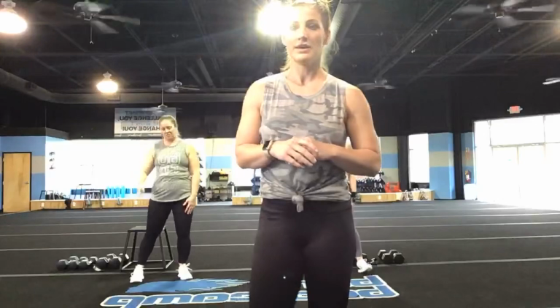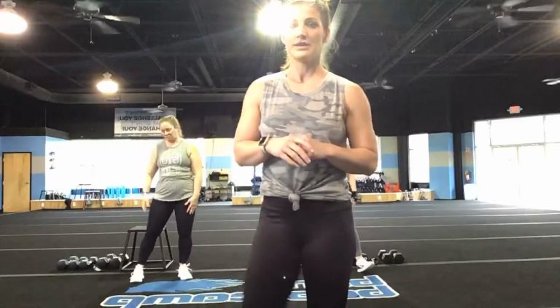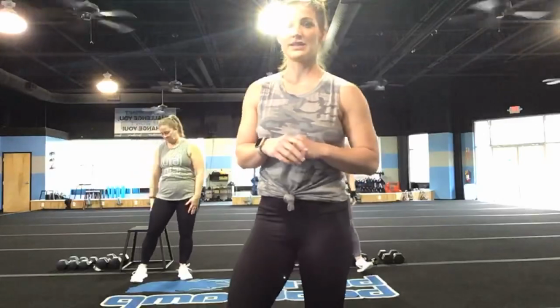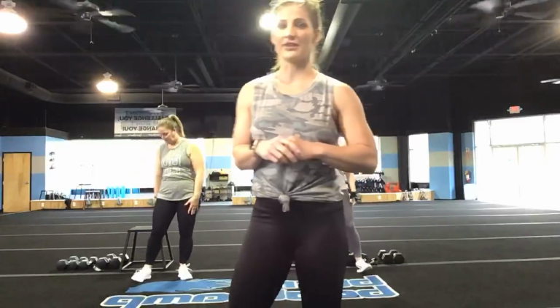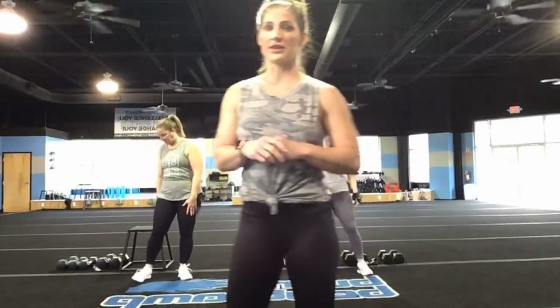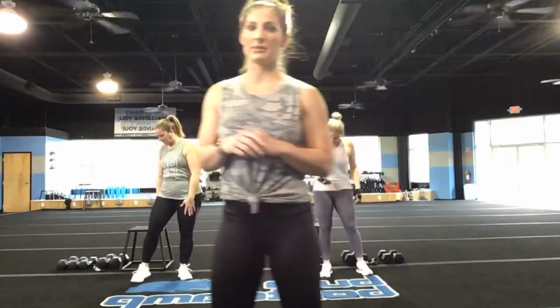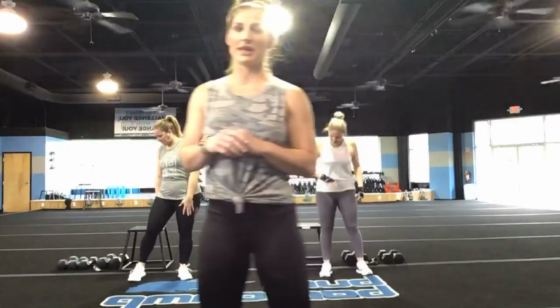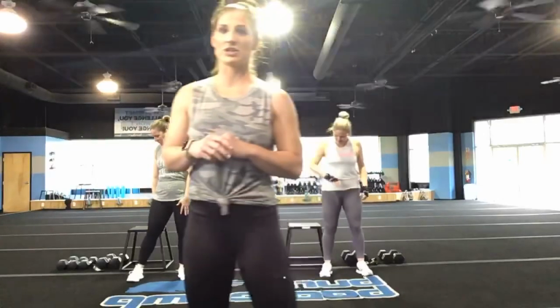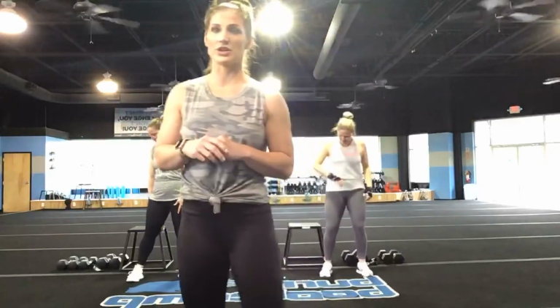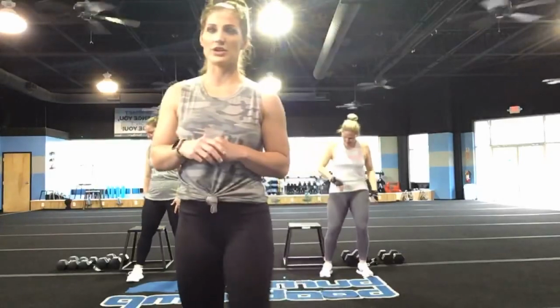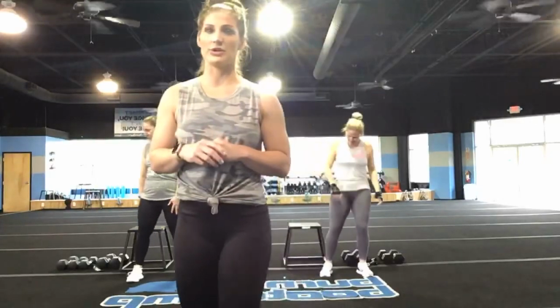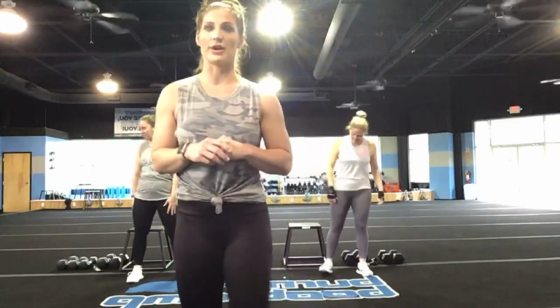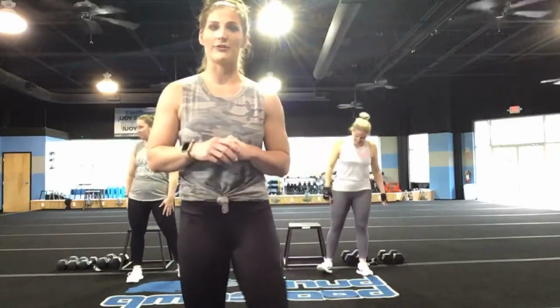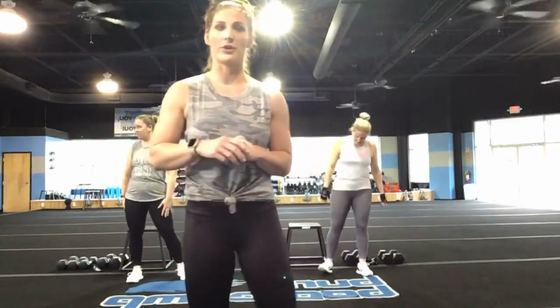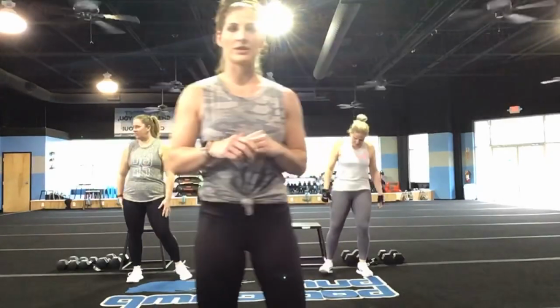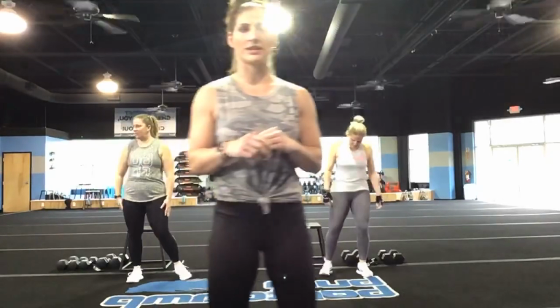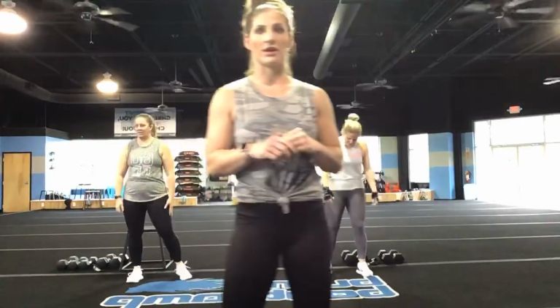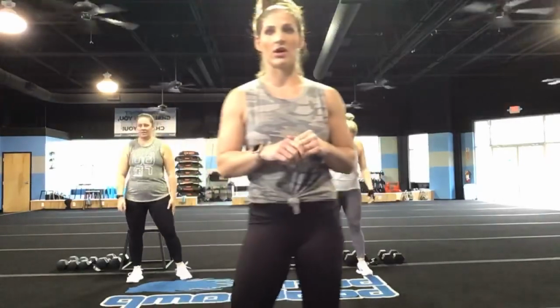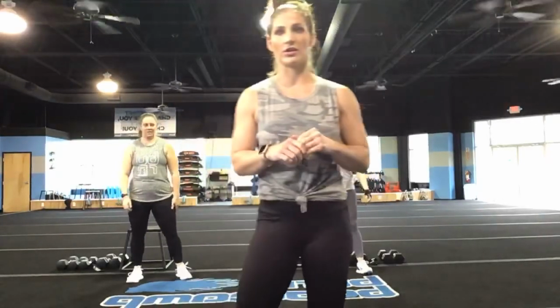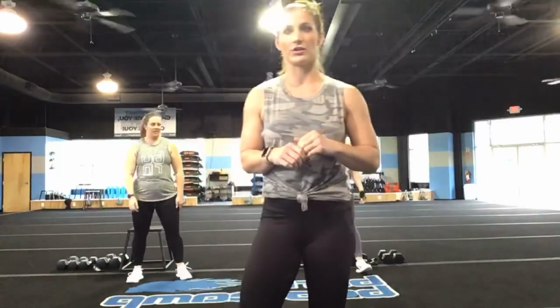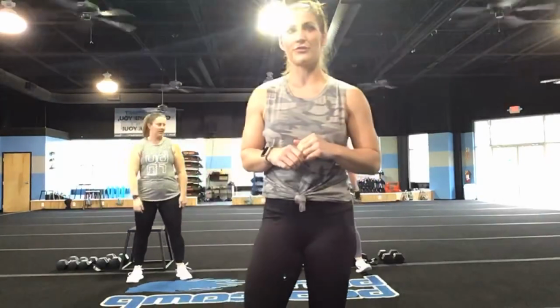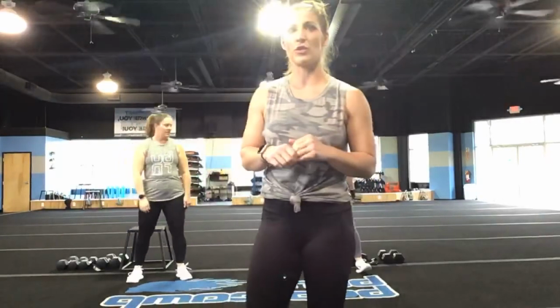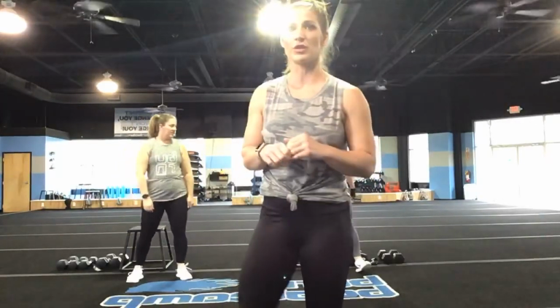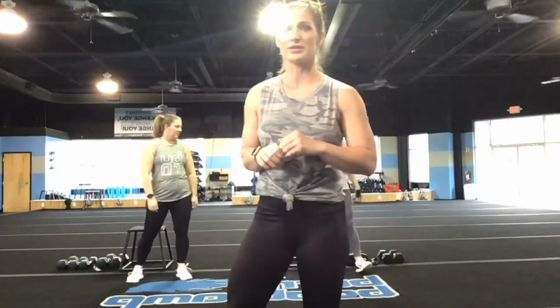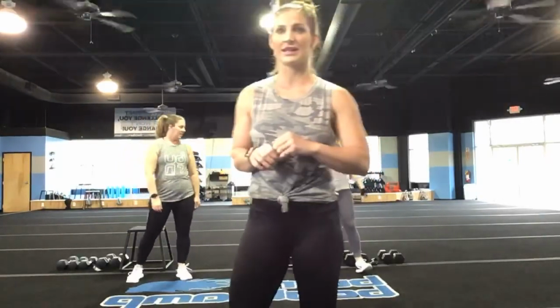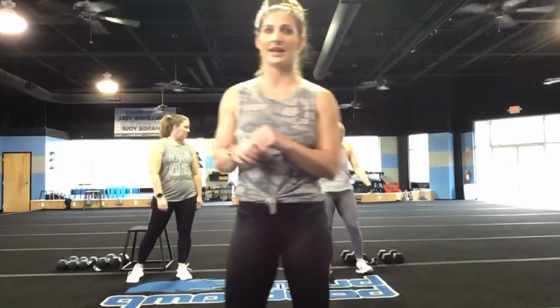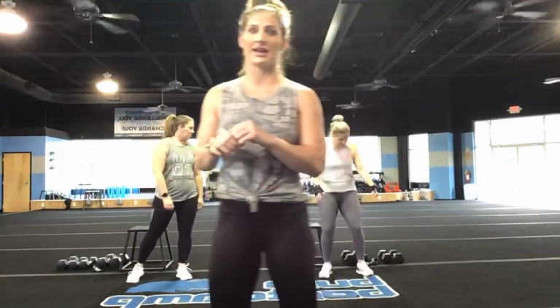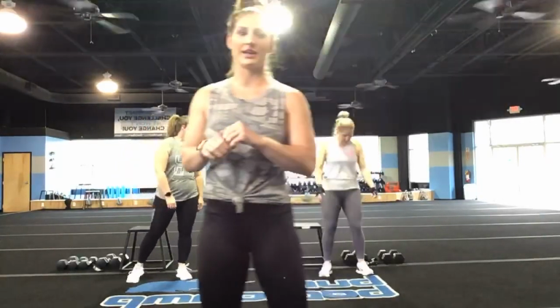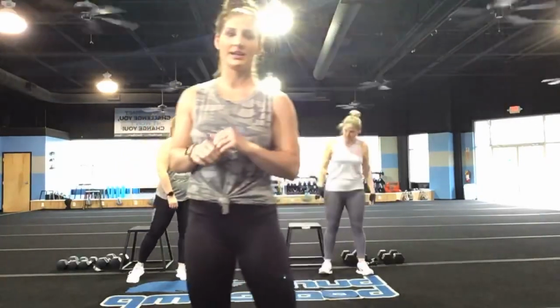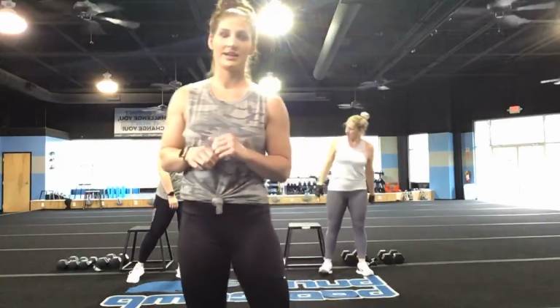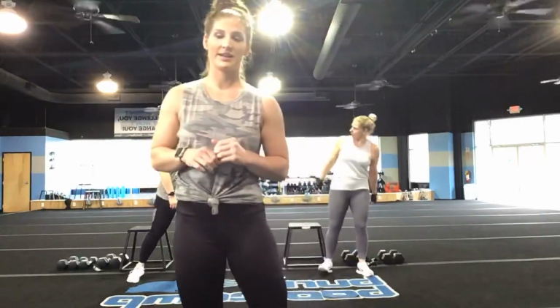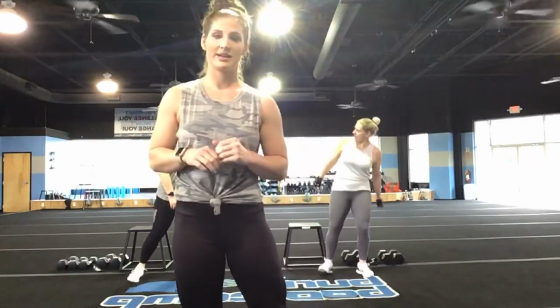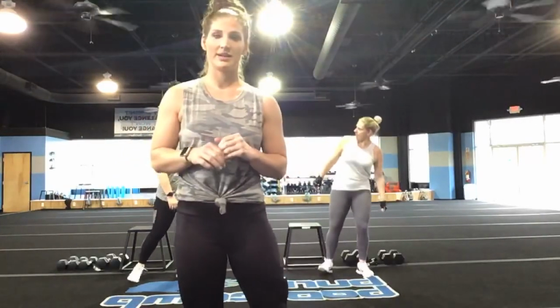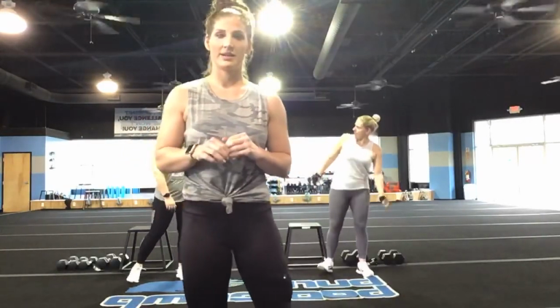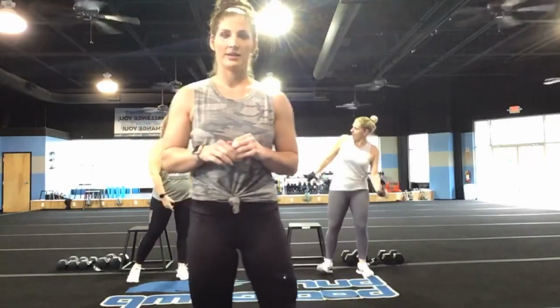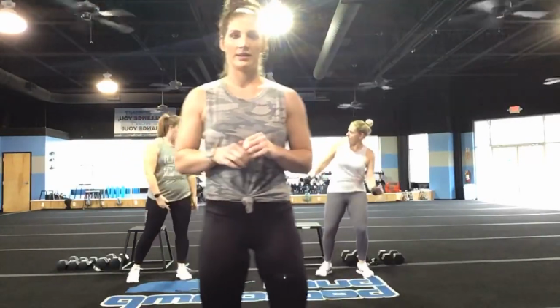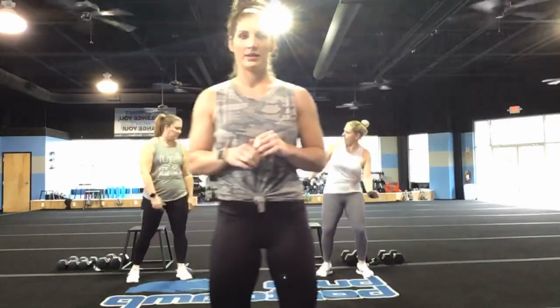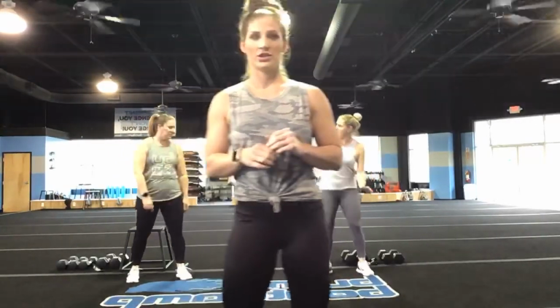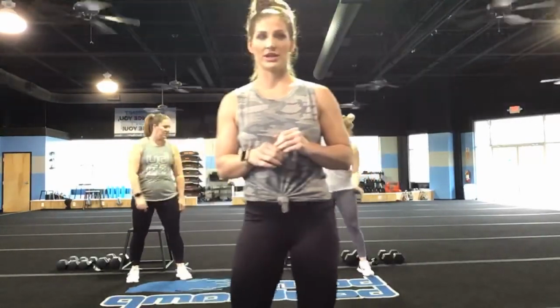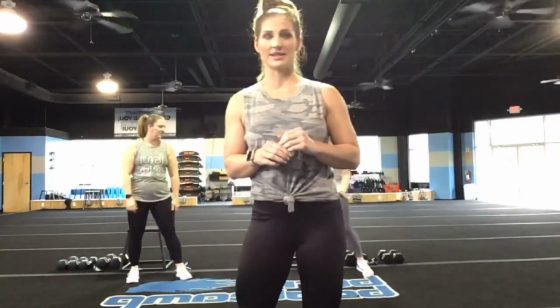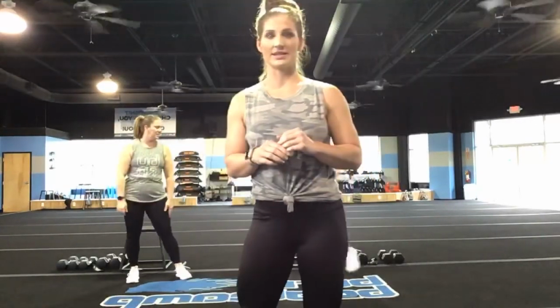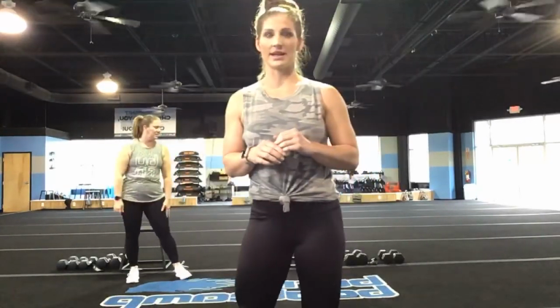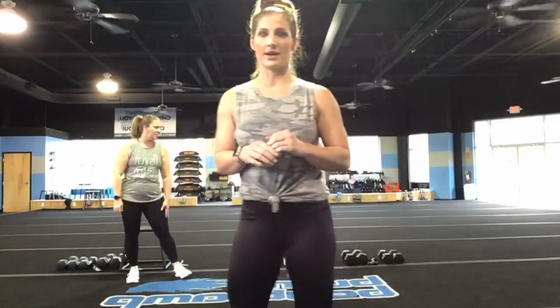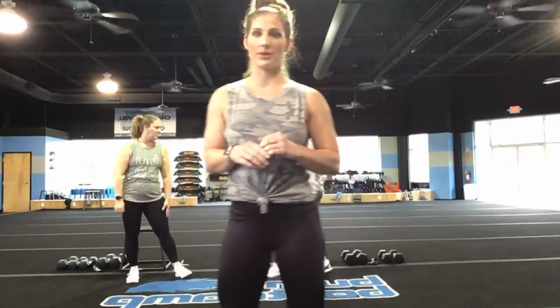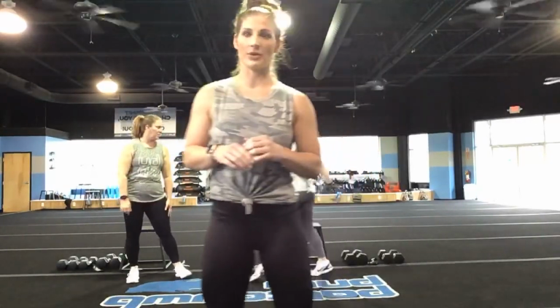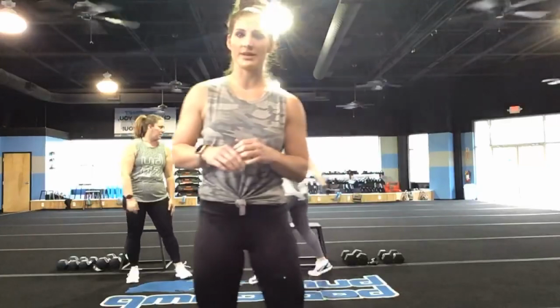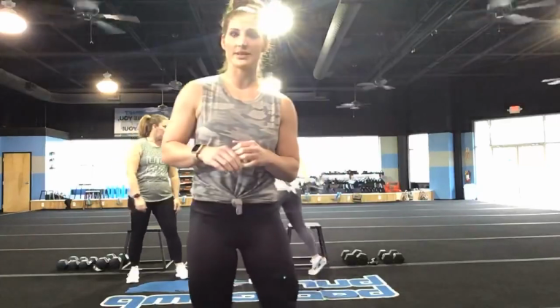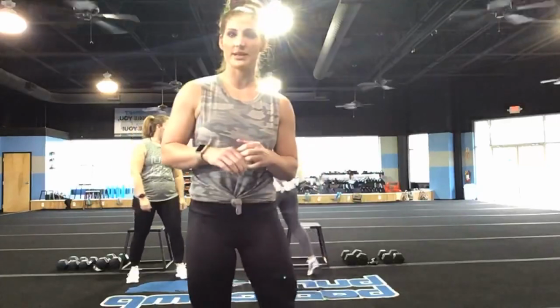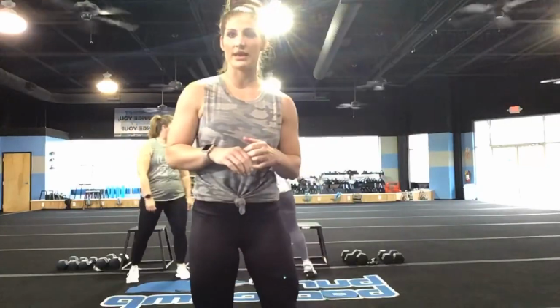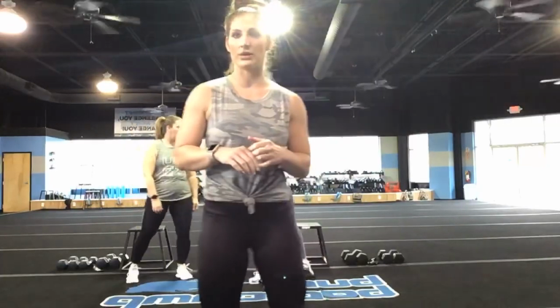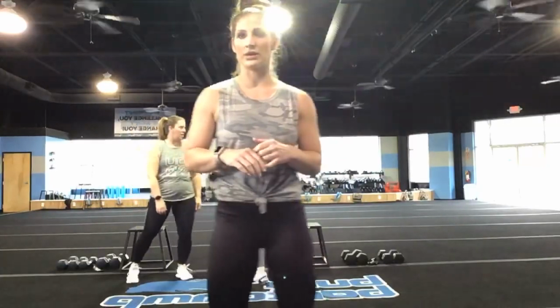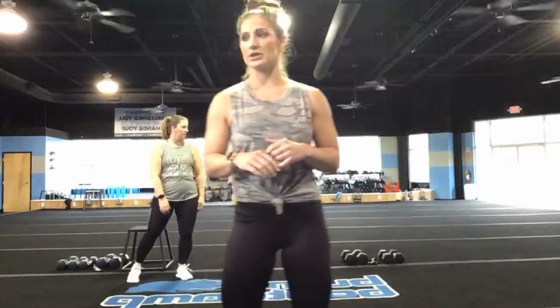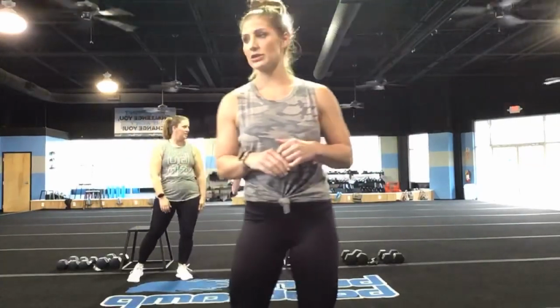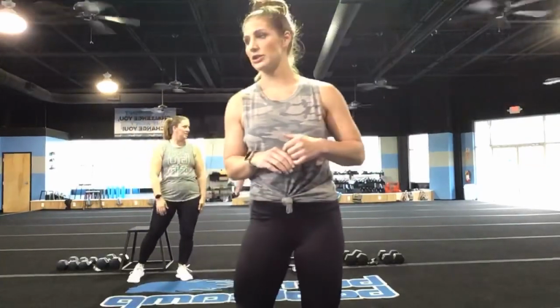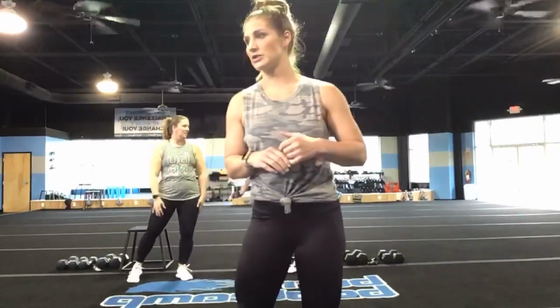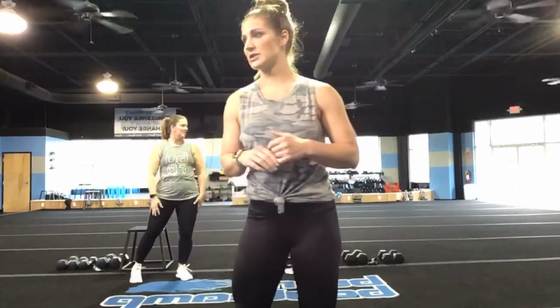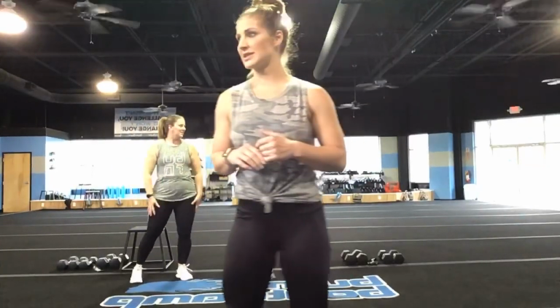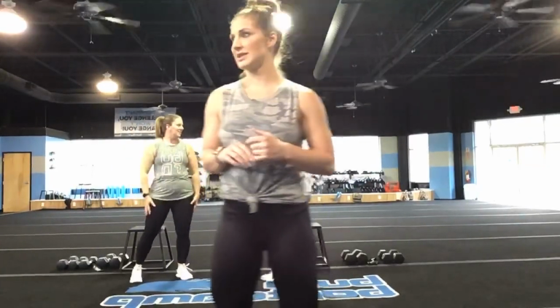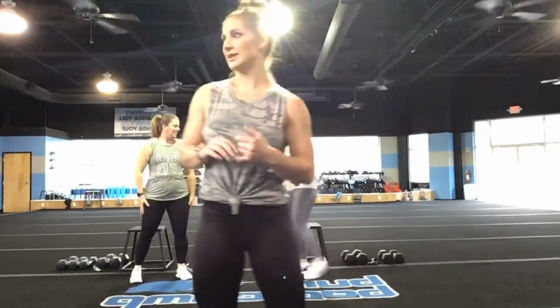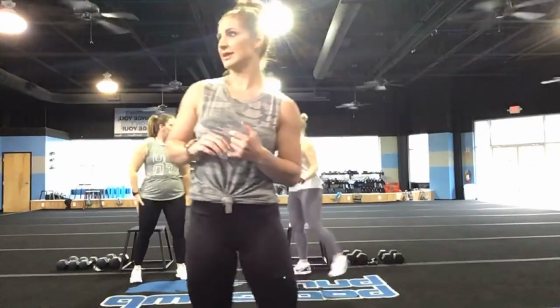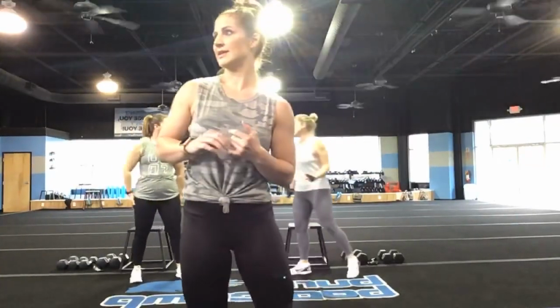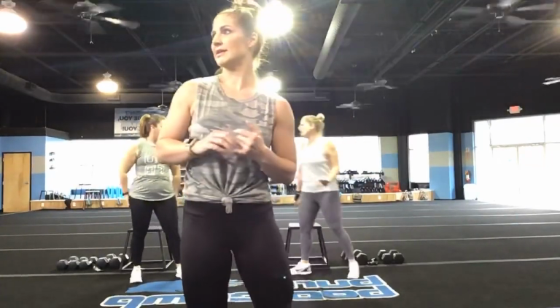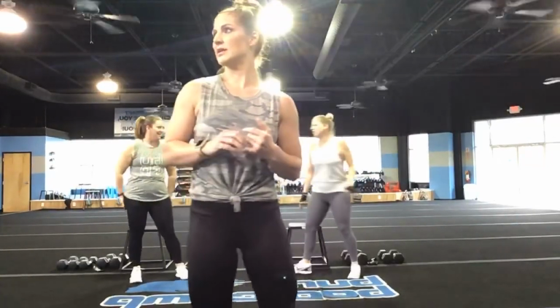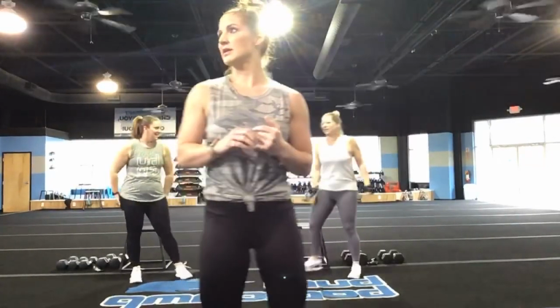Definitely make sure you are focusing on good form today. Chest up, always sitting down into the glutes.